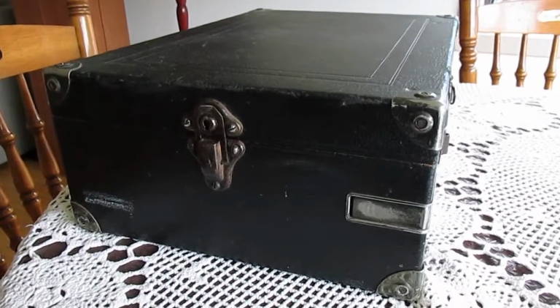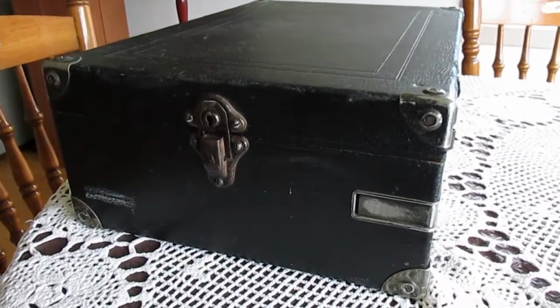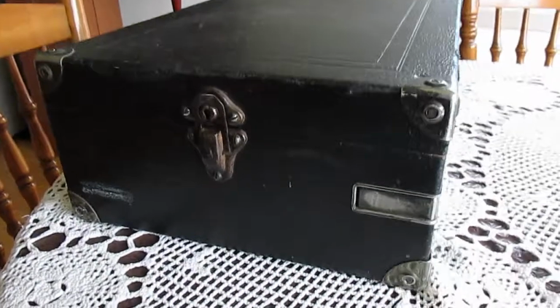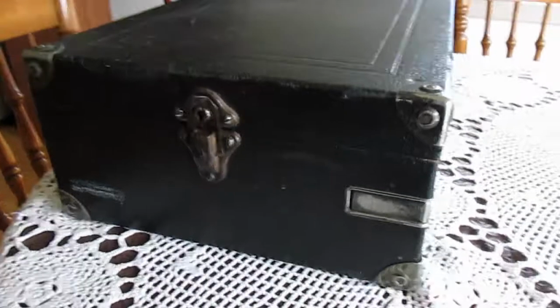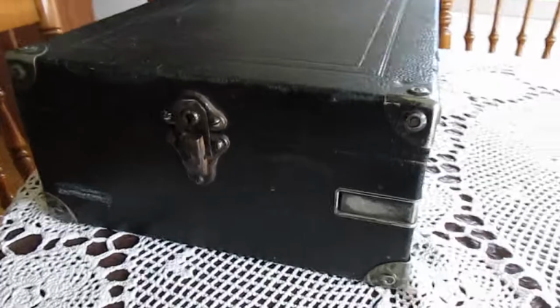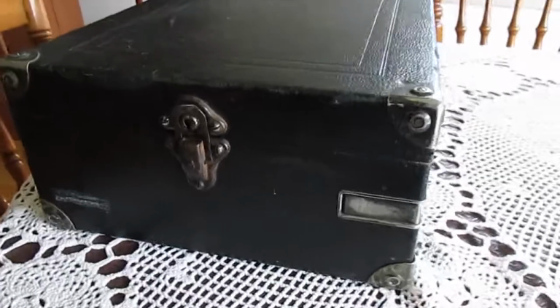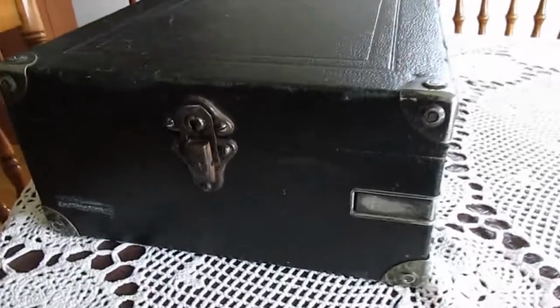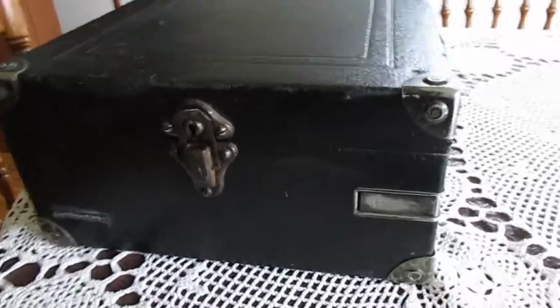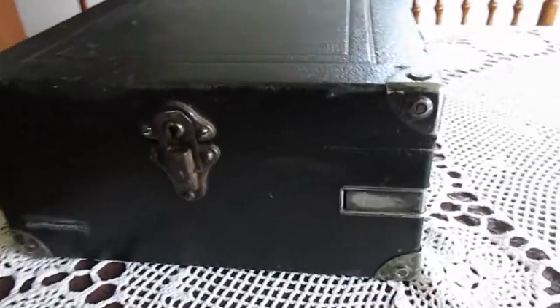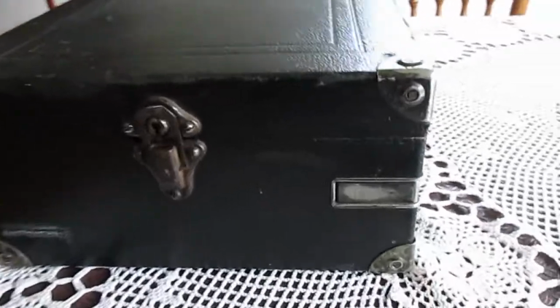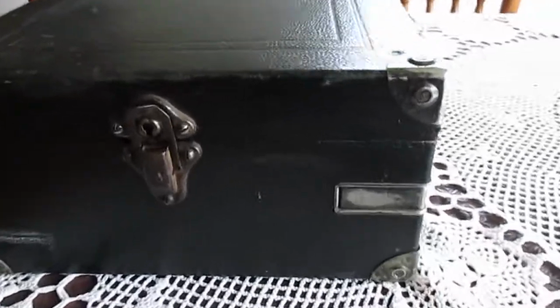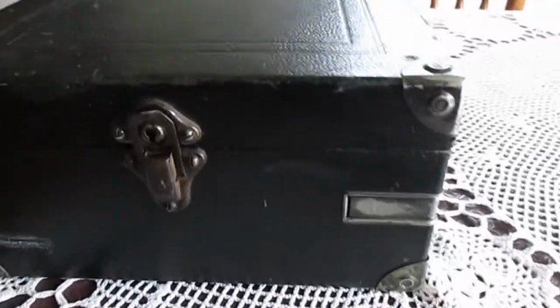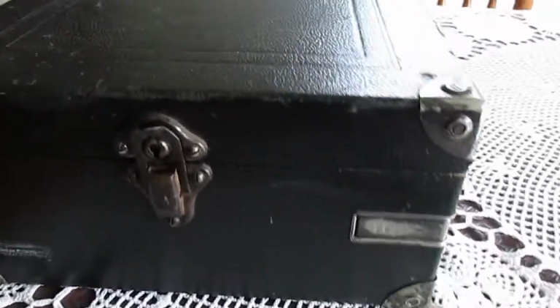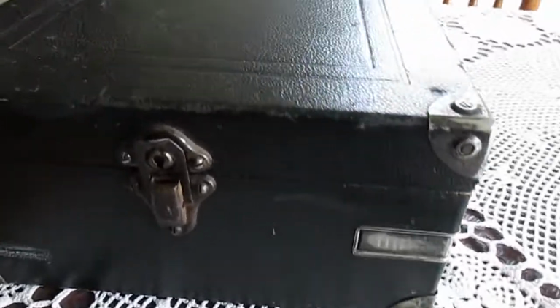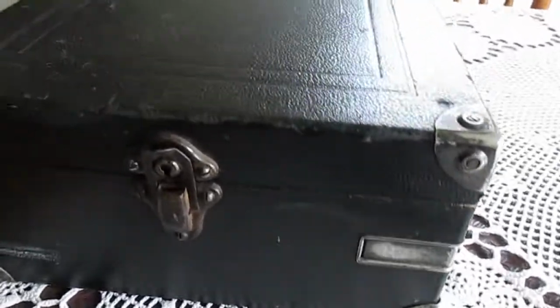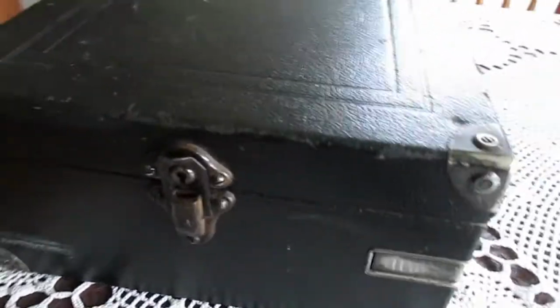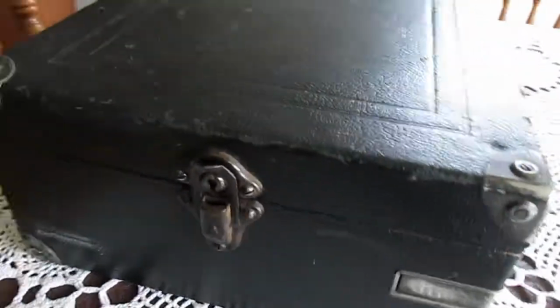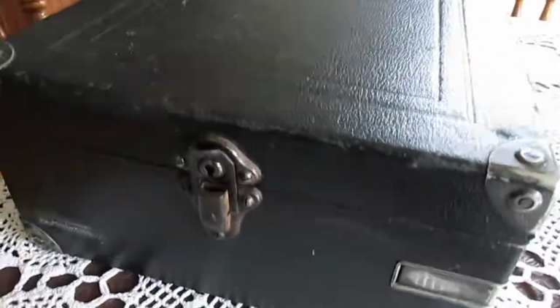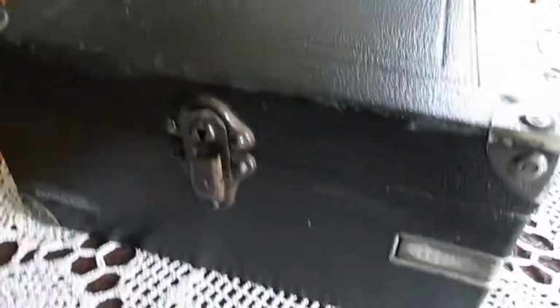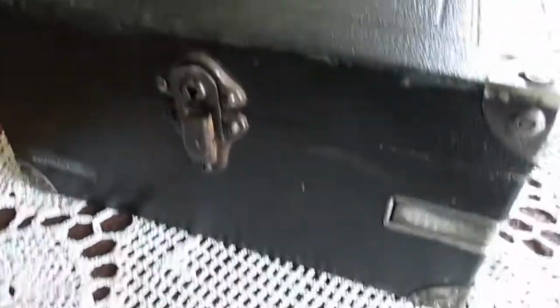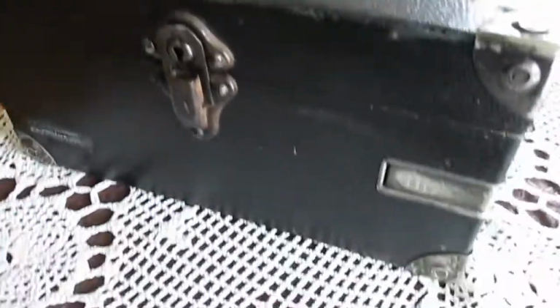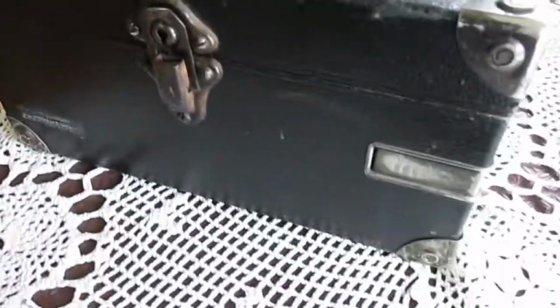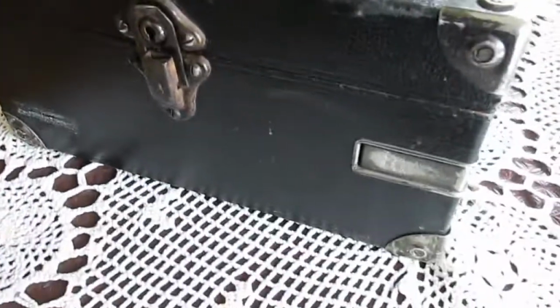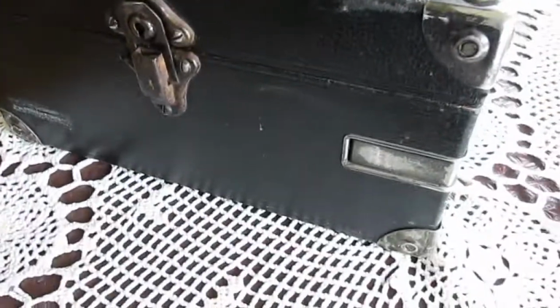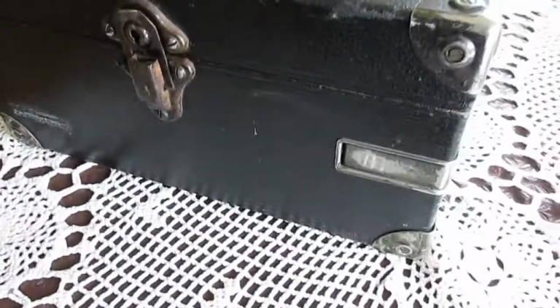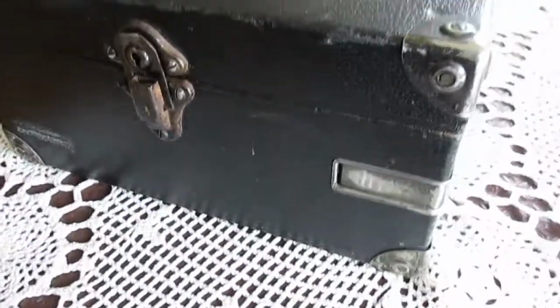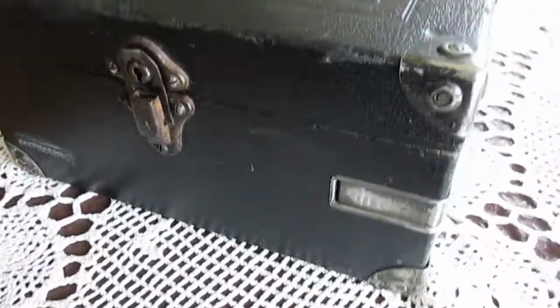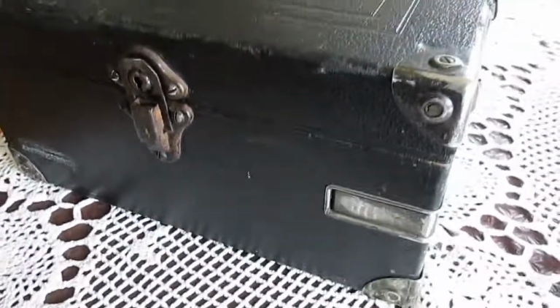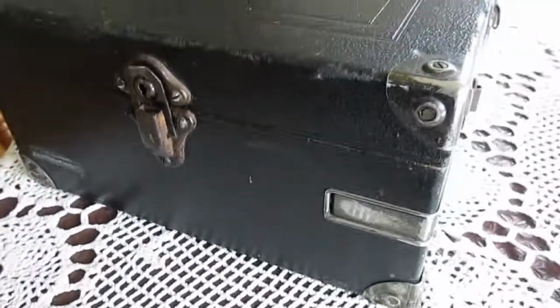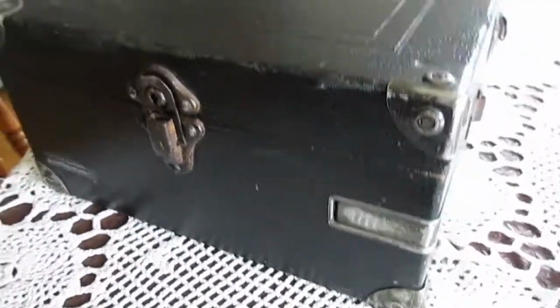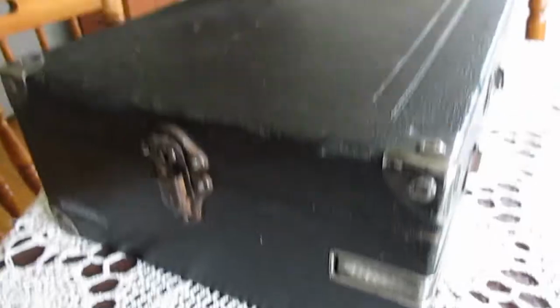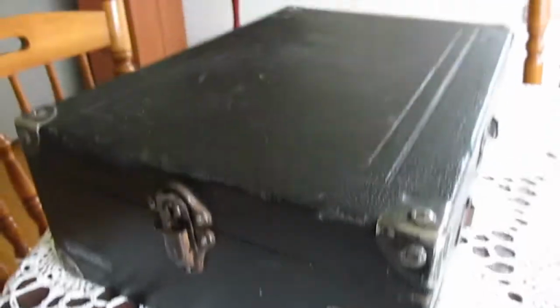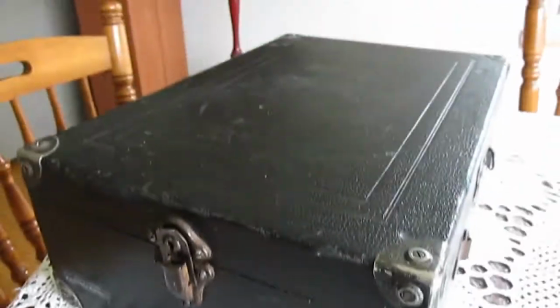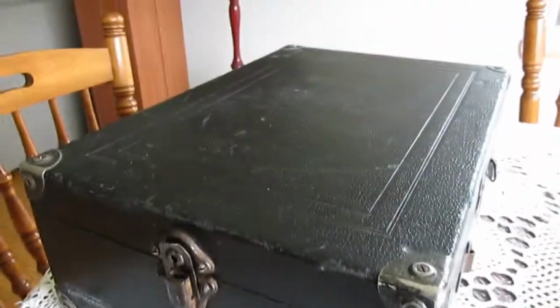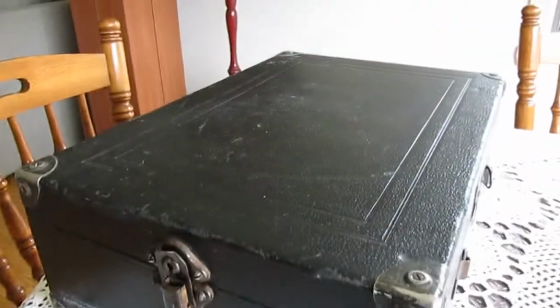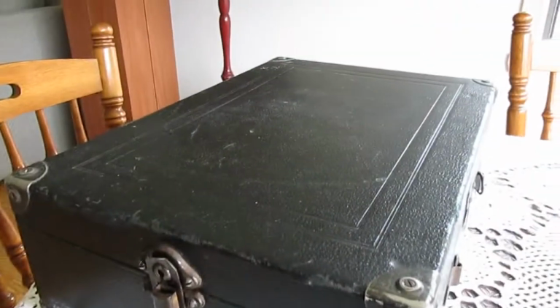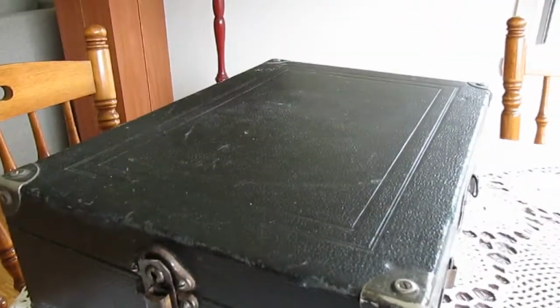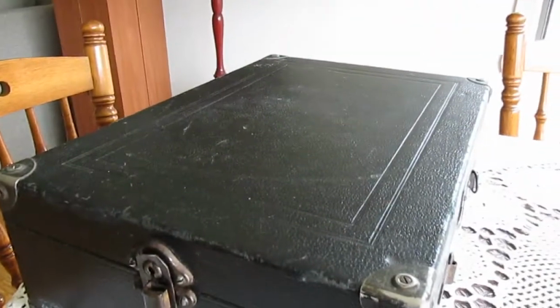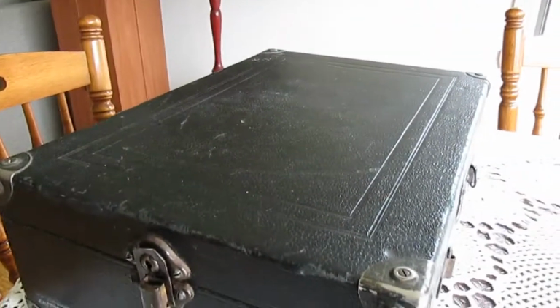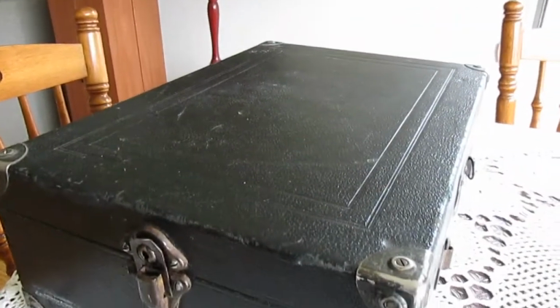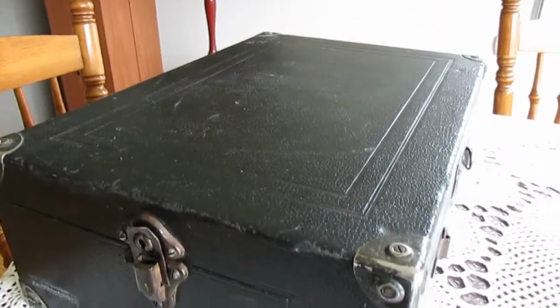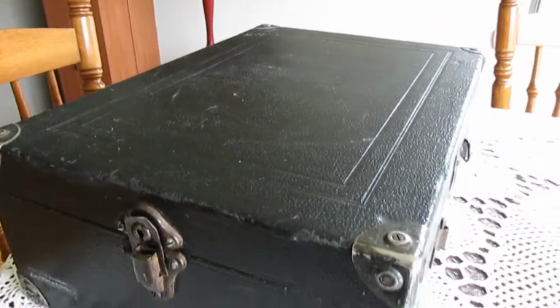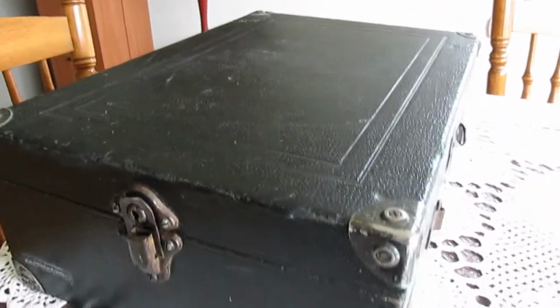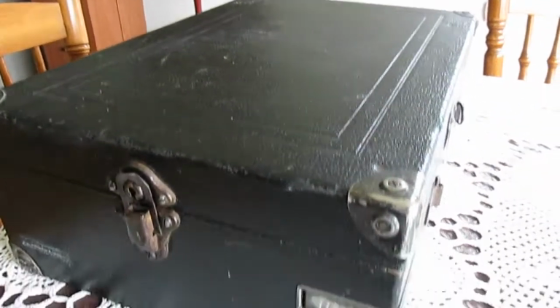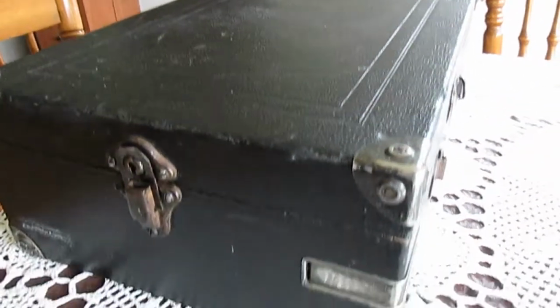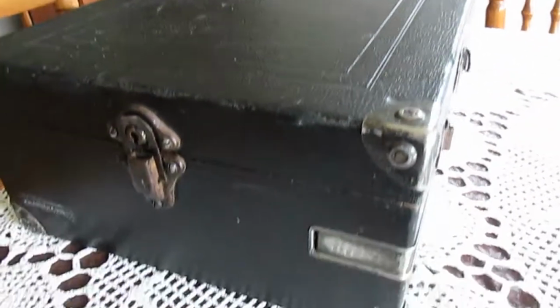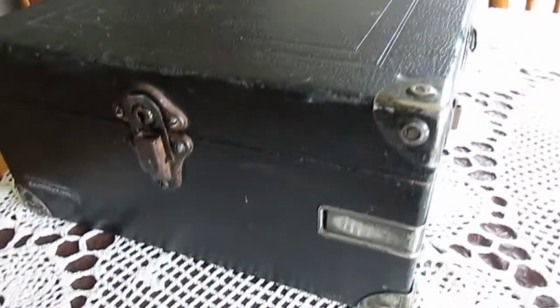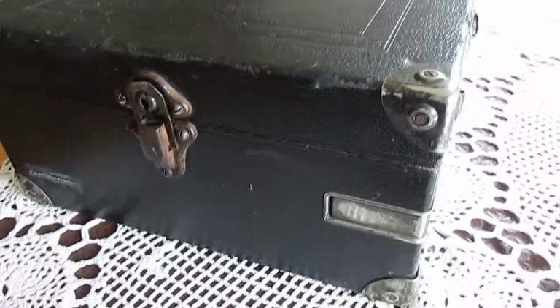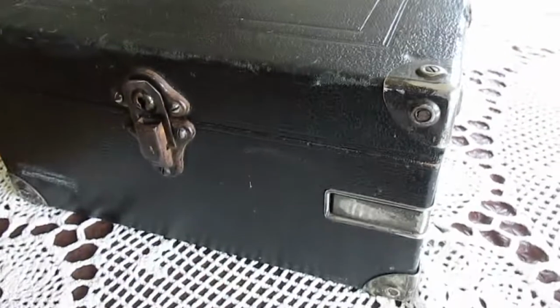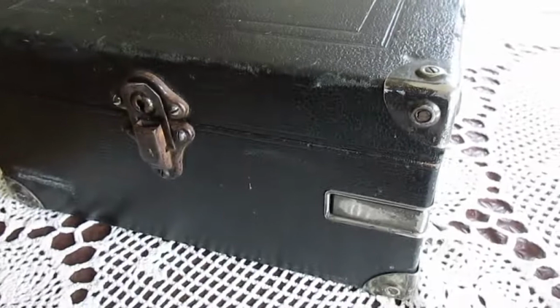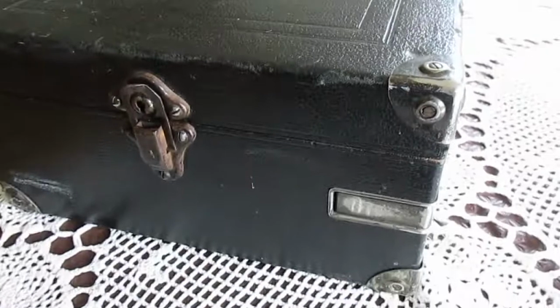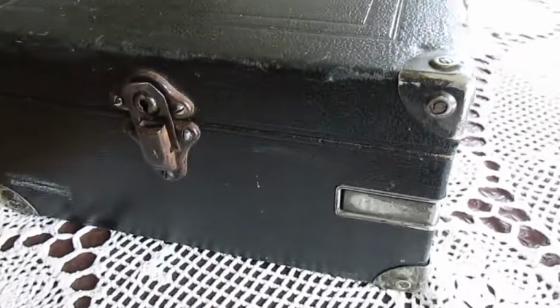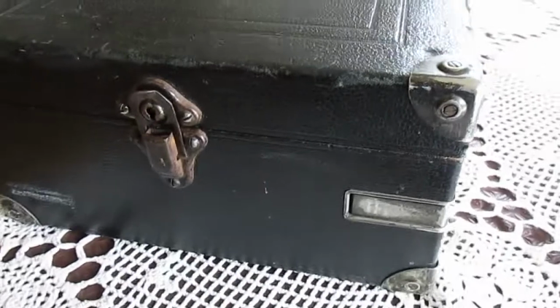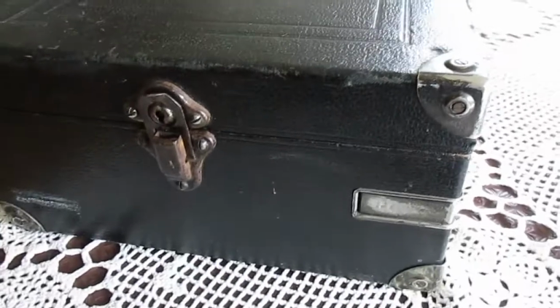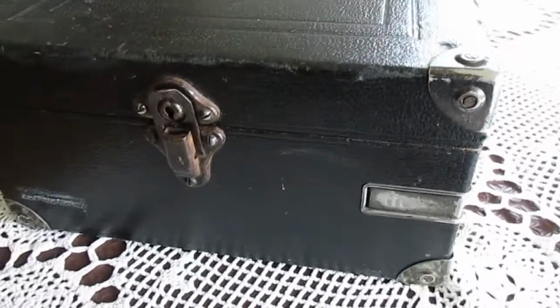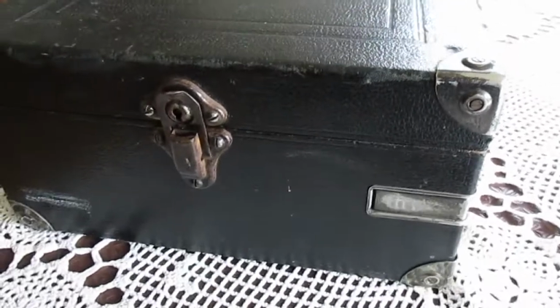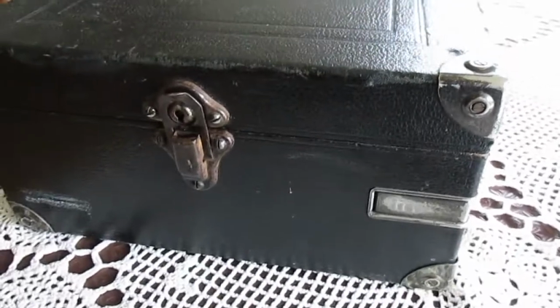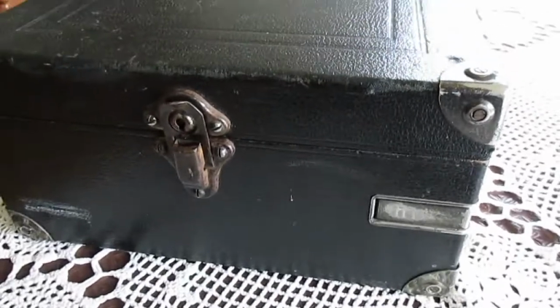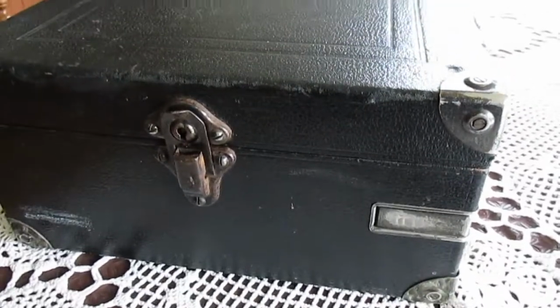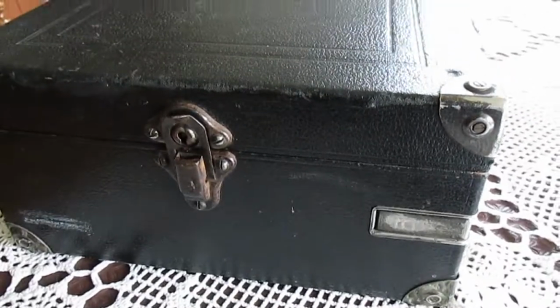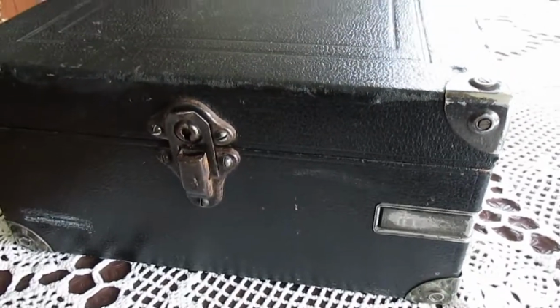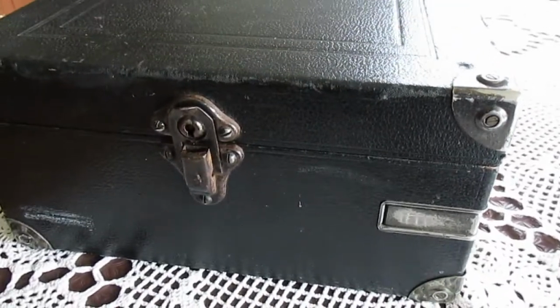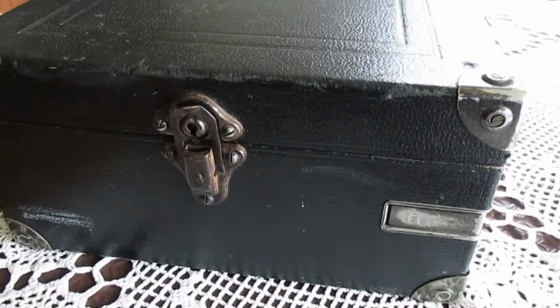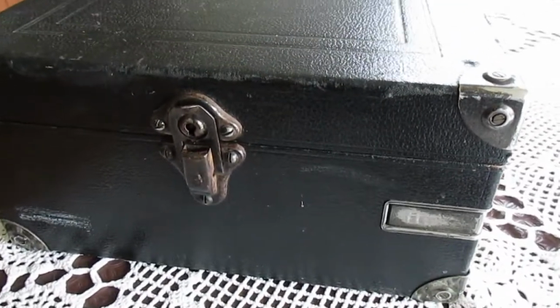Hello everyone, this is a video of my latest acquisition: a HMV-101 portable gramophone.